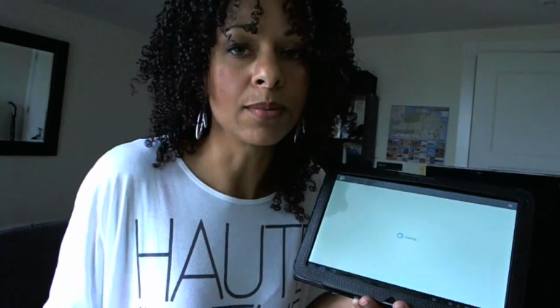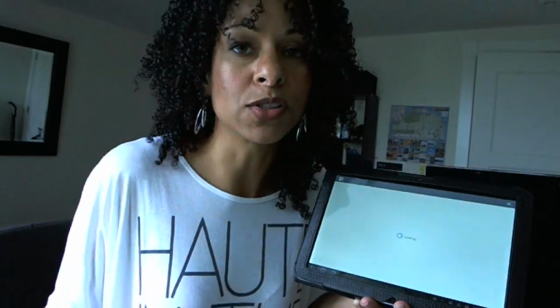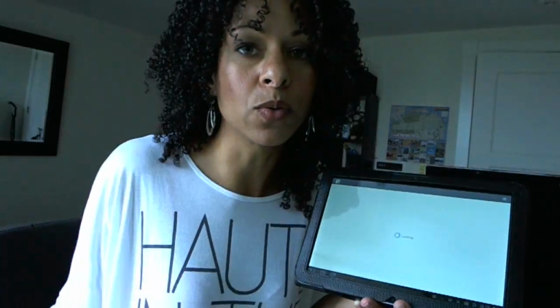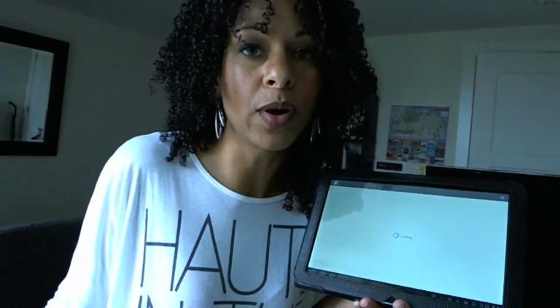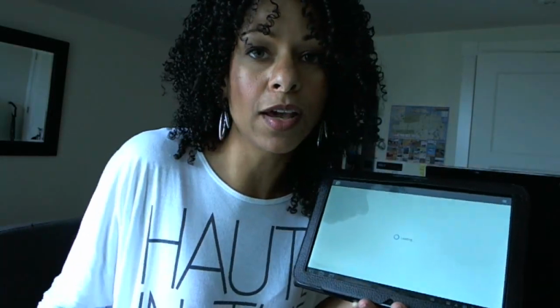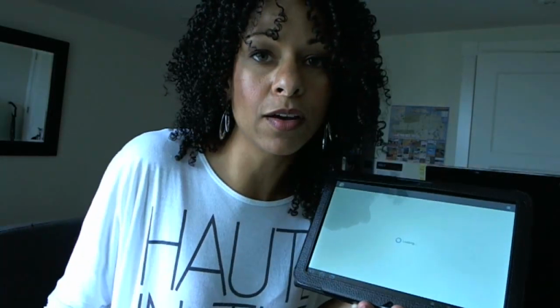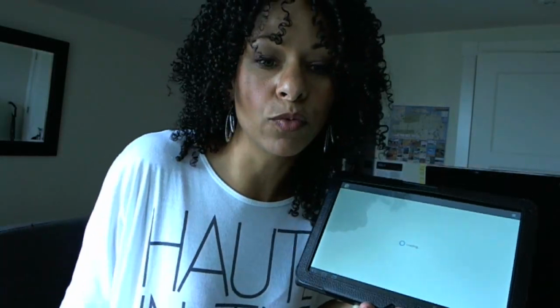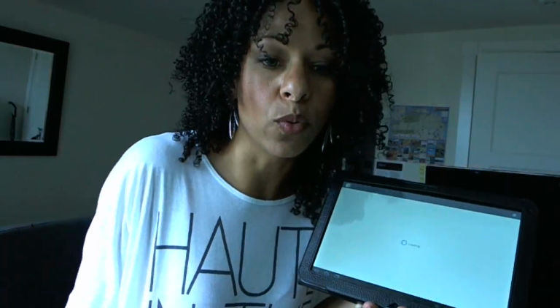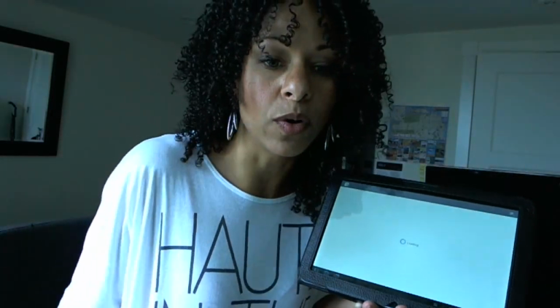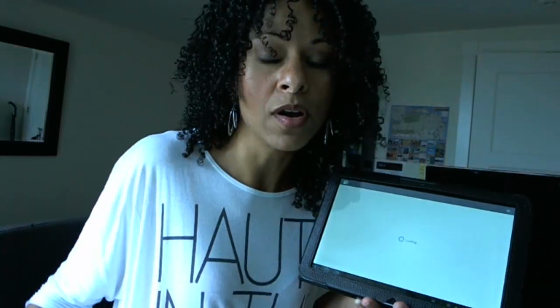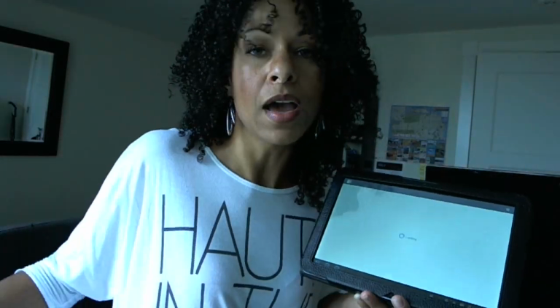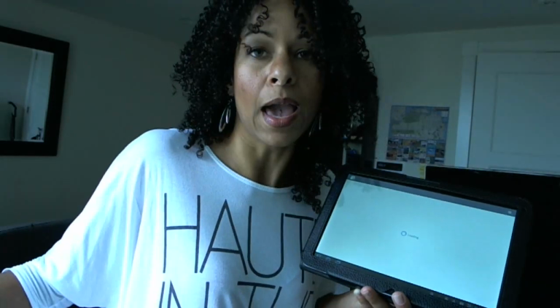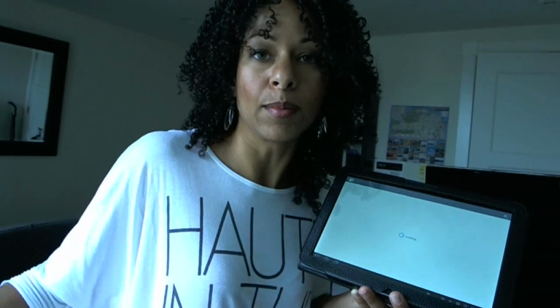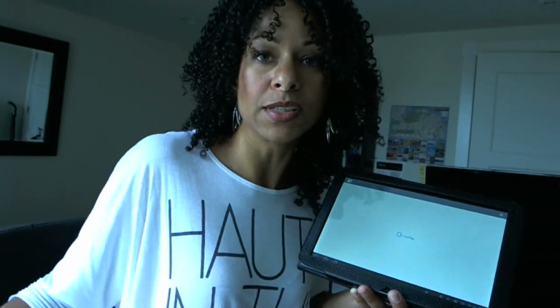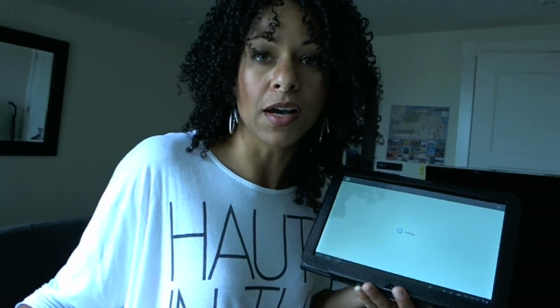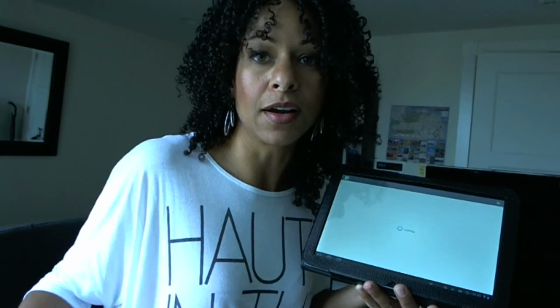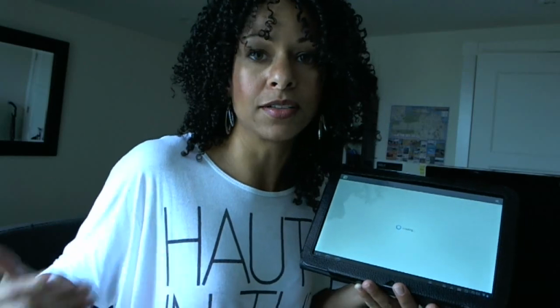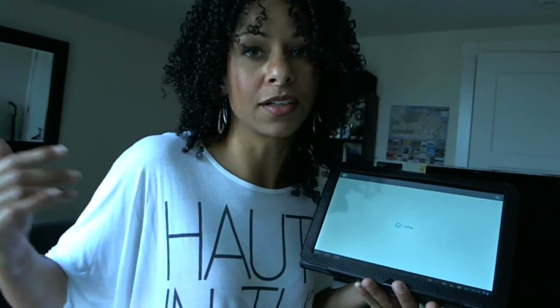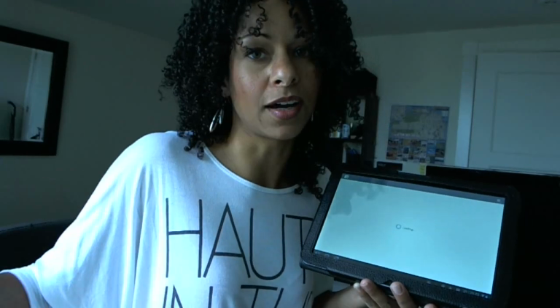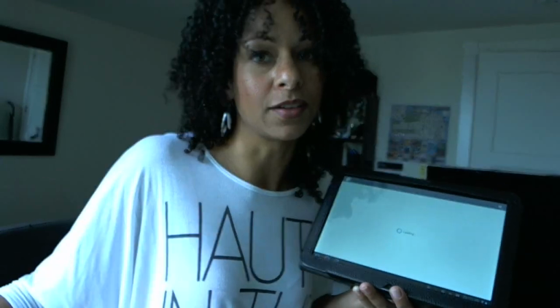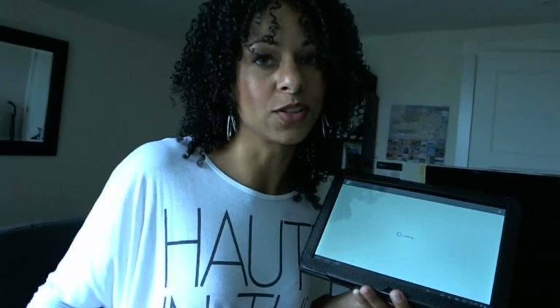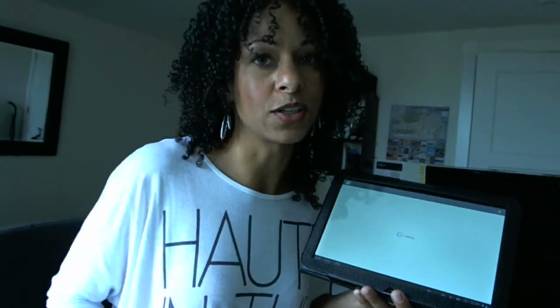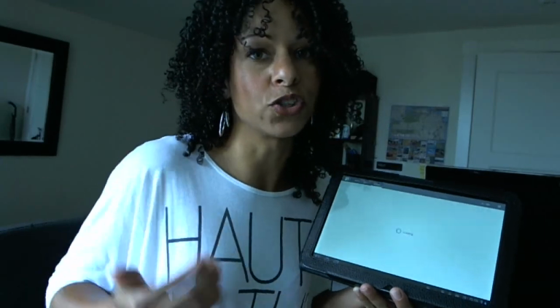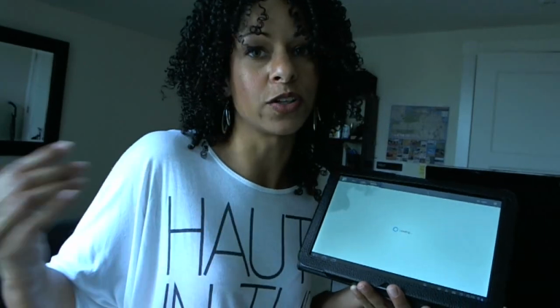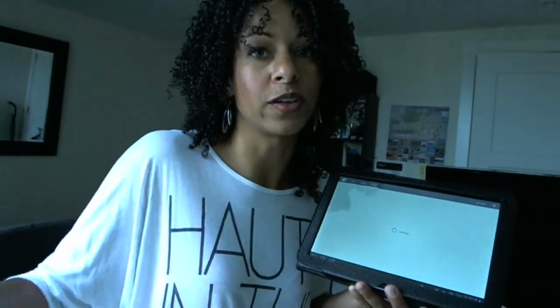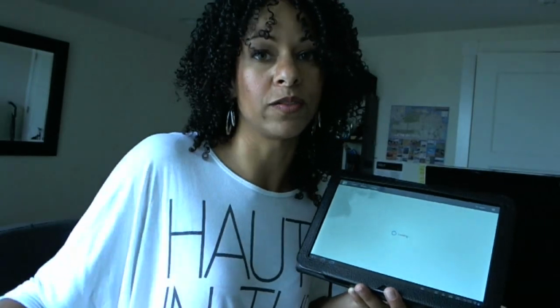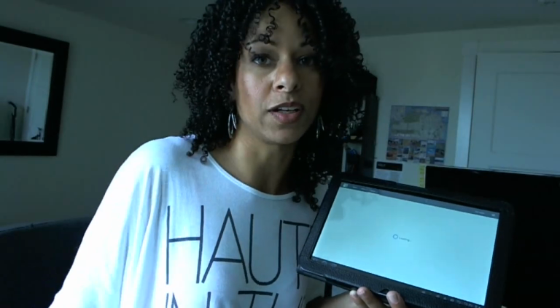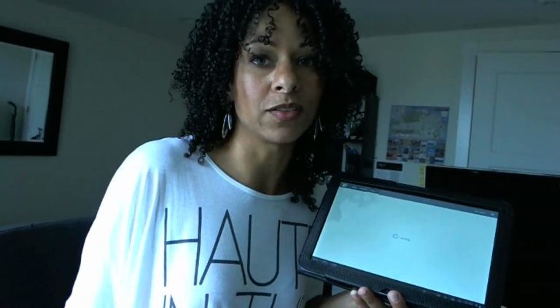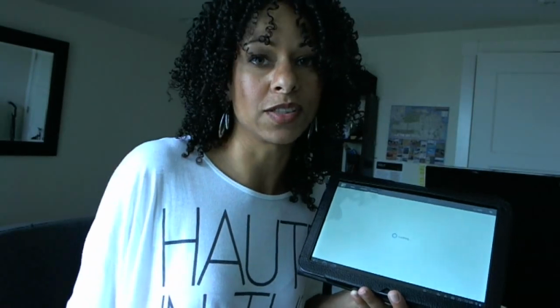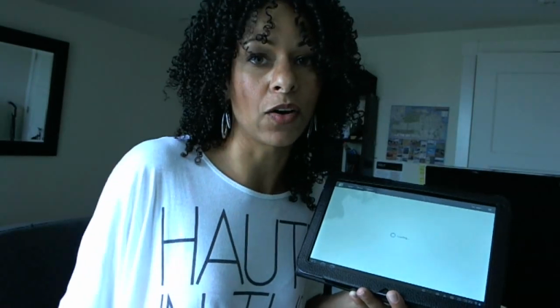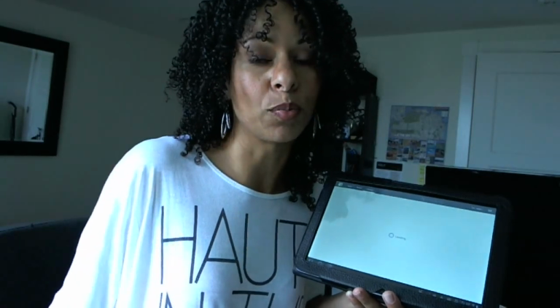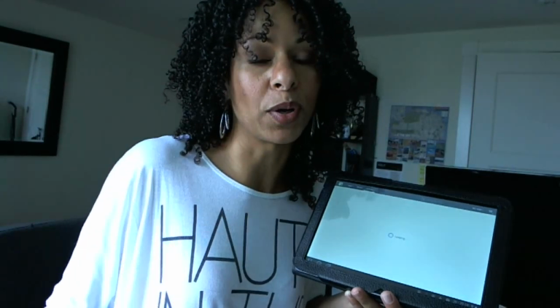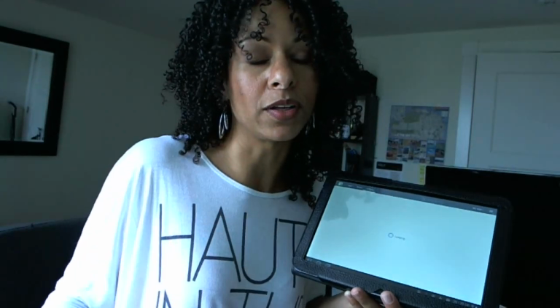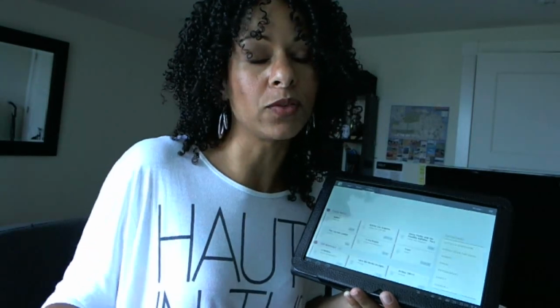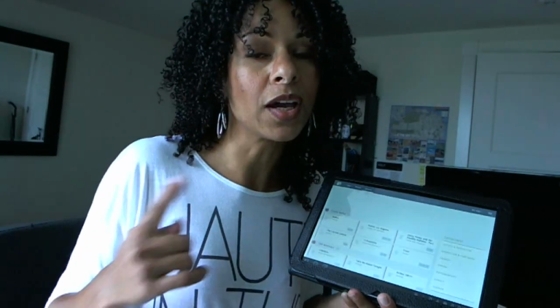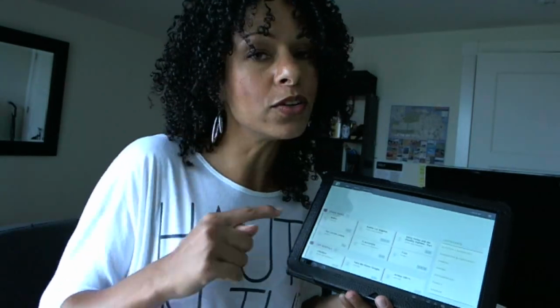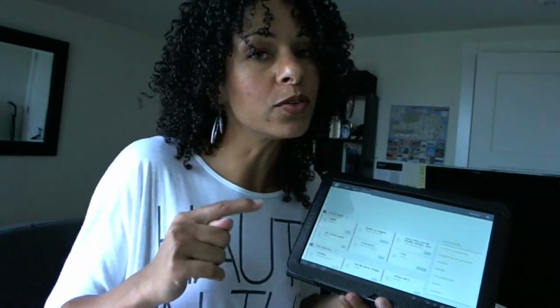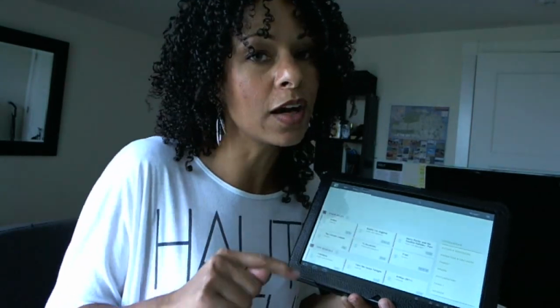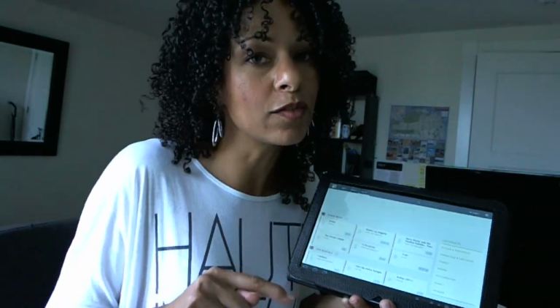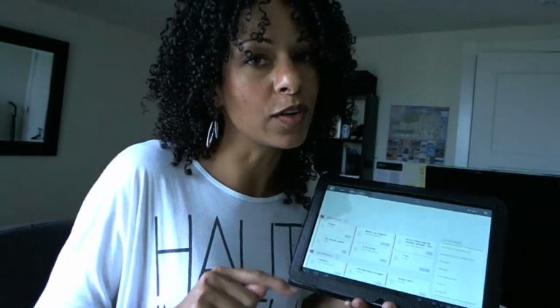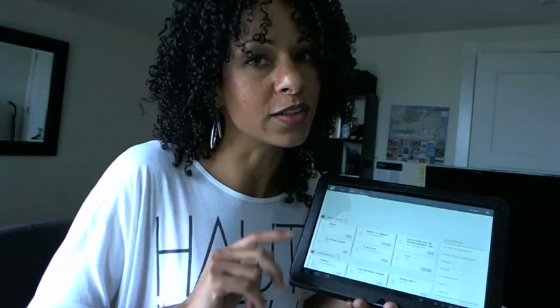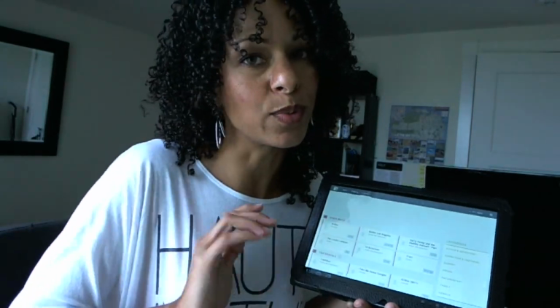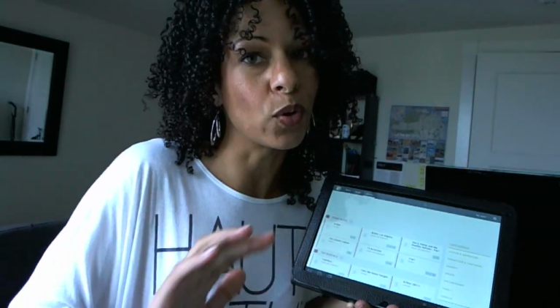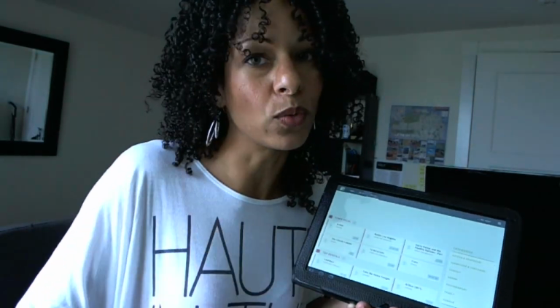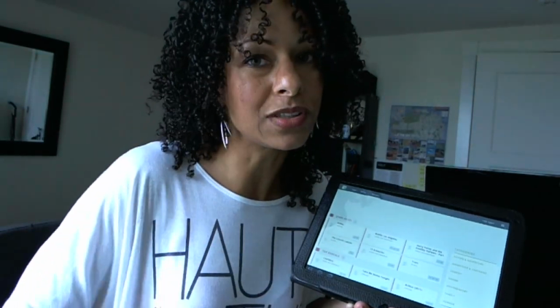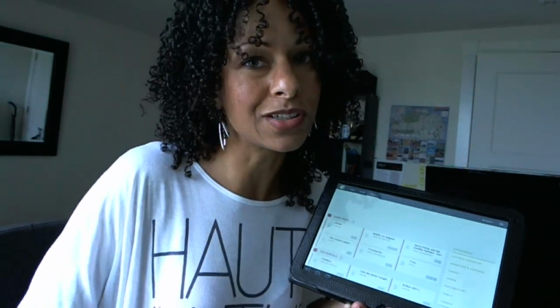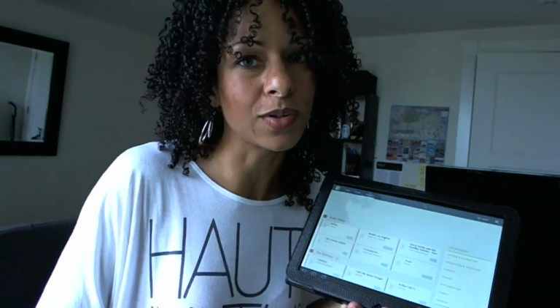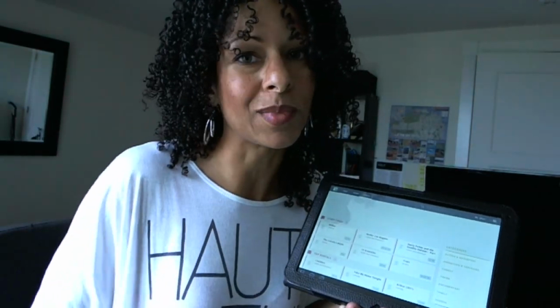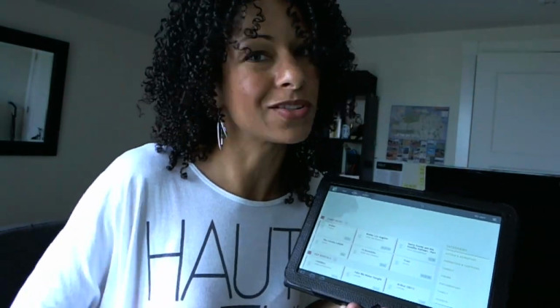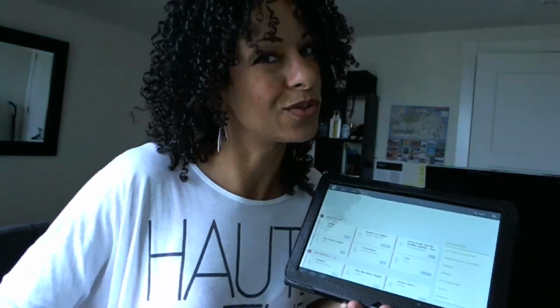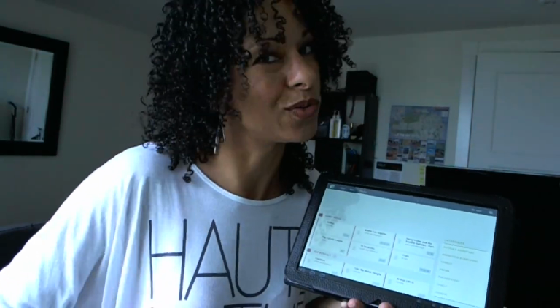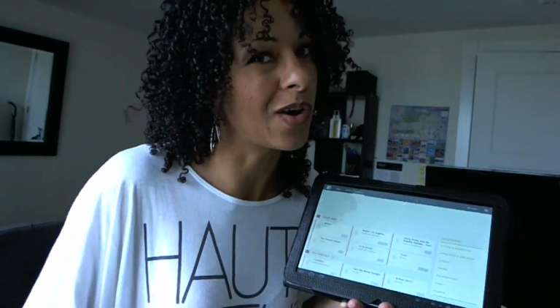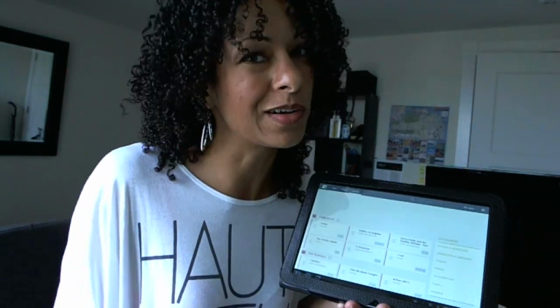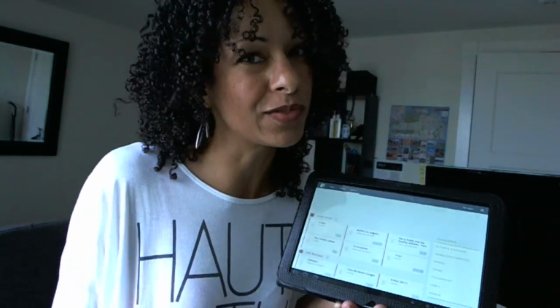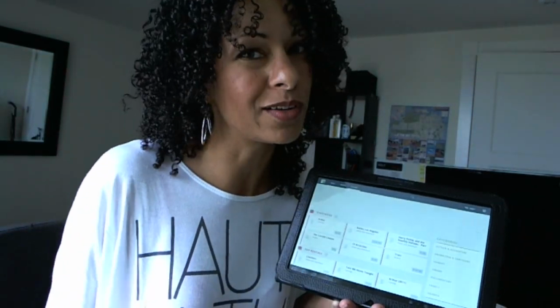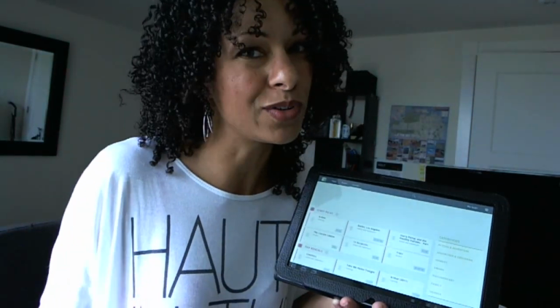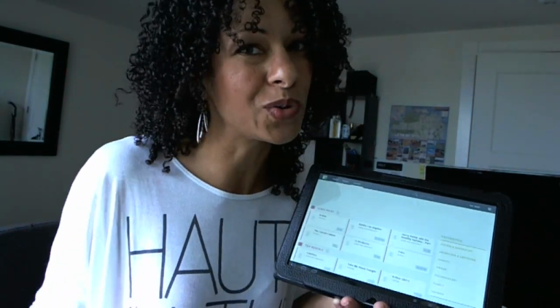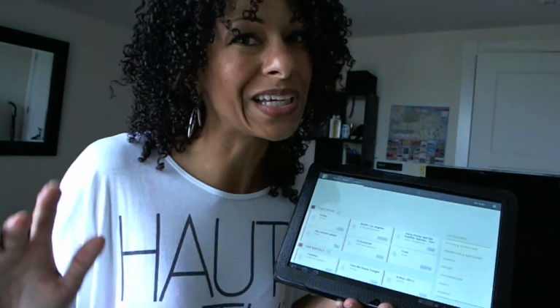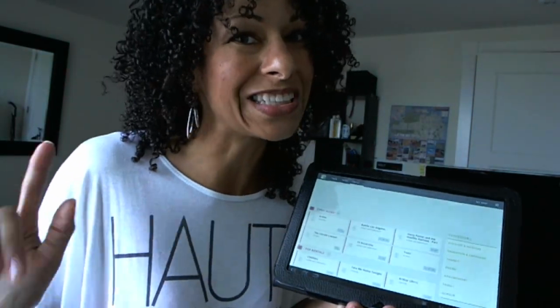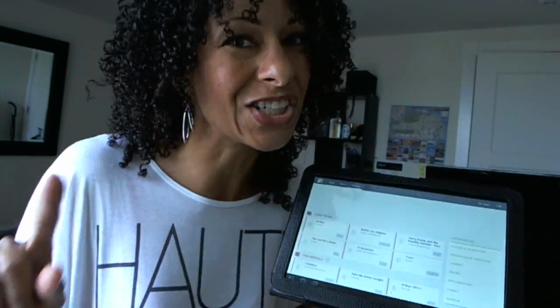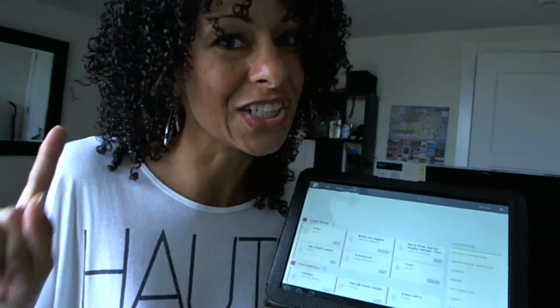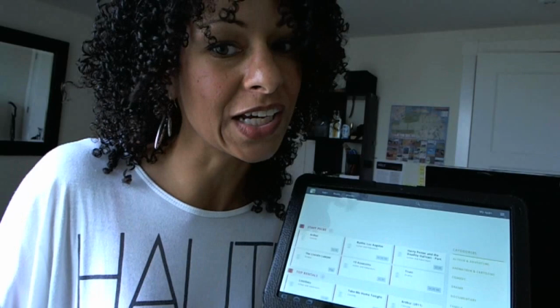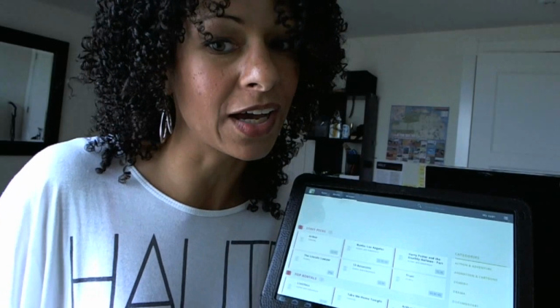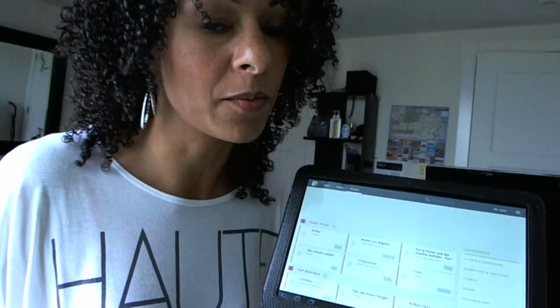I'm still waiting for Amazon to kind of start sharing videos out, but you can do Netflix, but only streaming — so no offline viewing just yet.